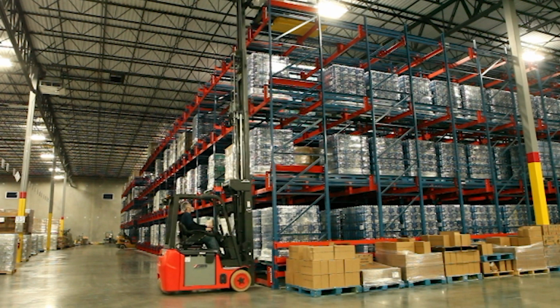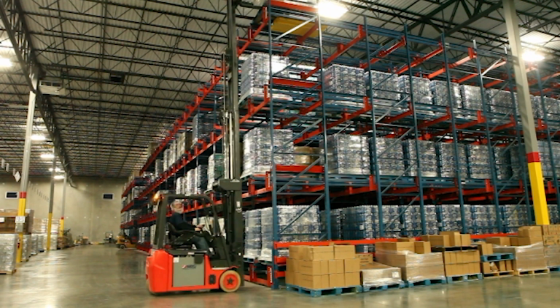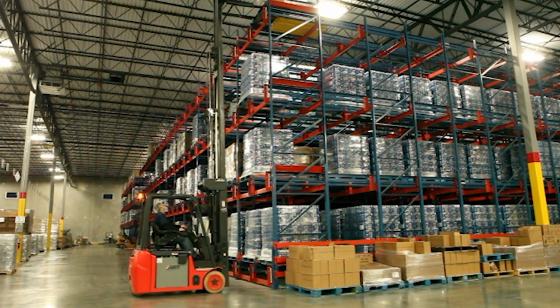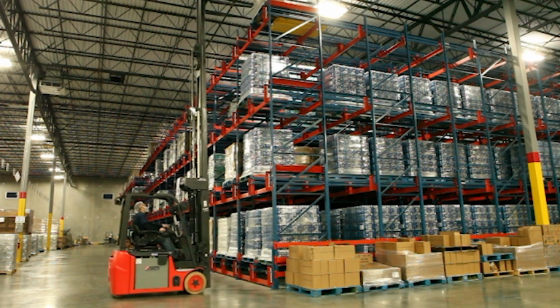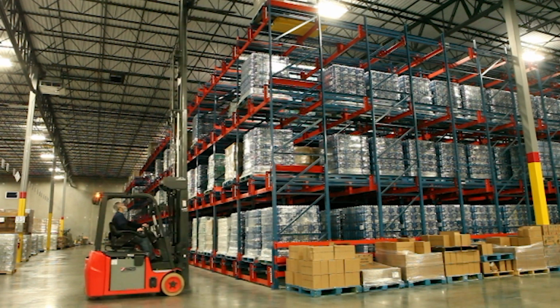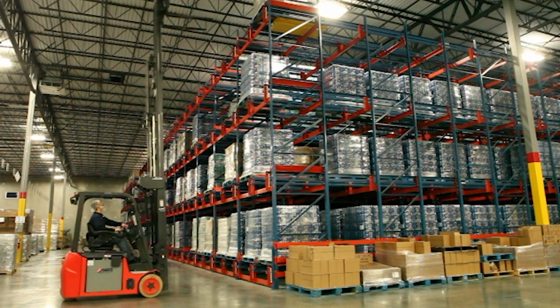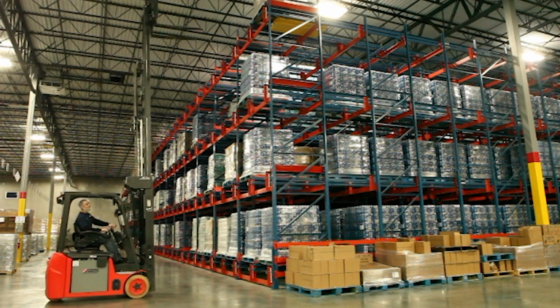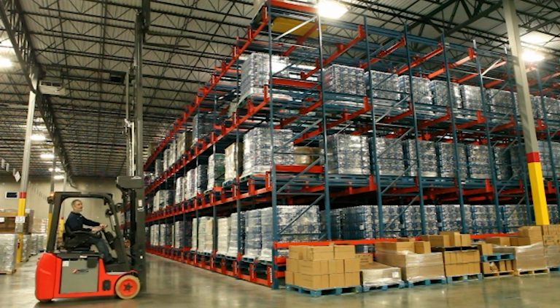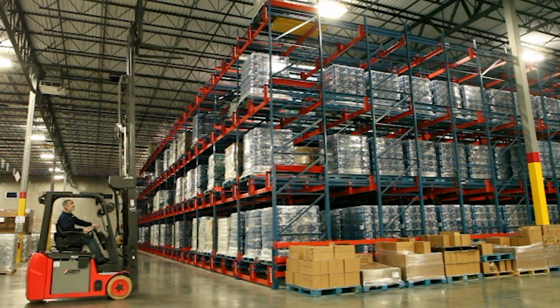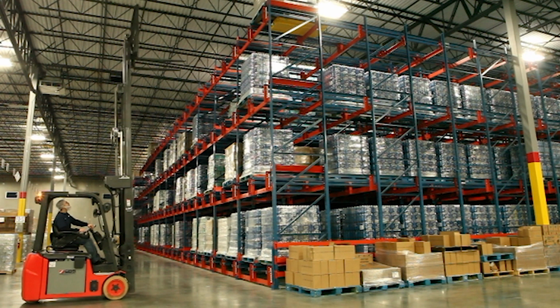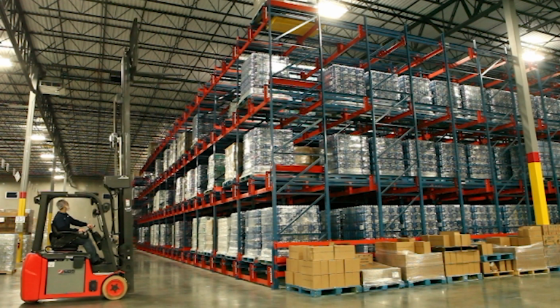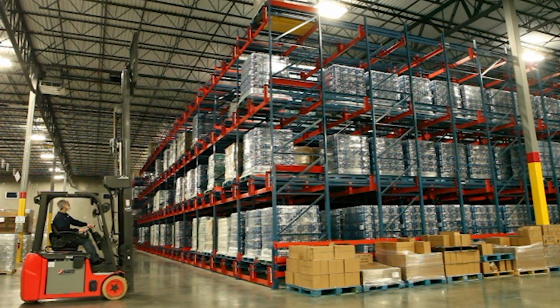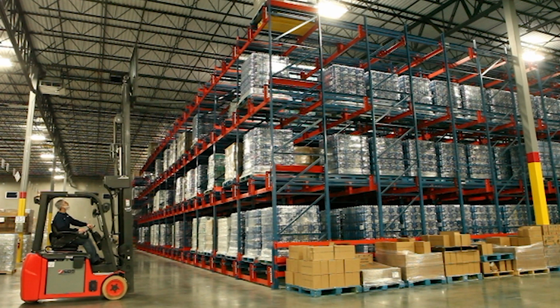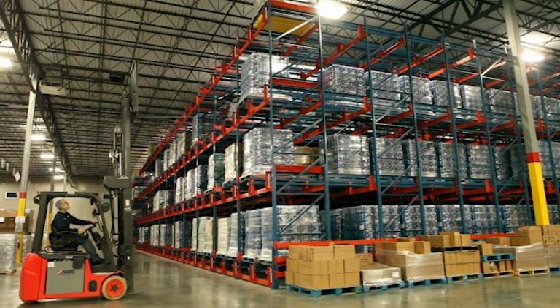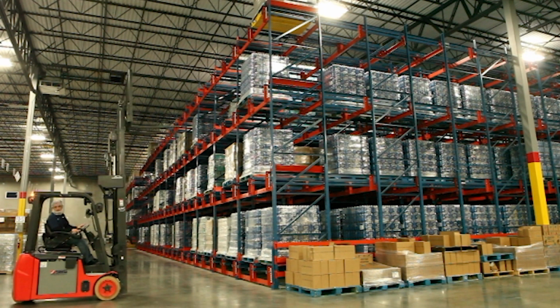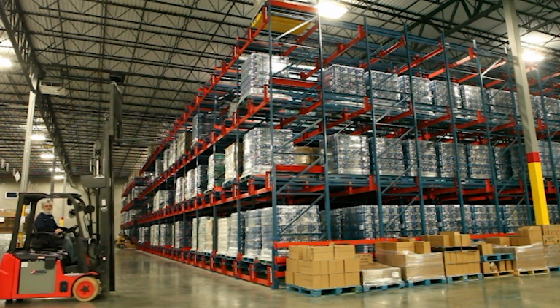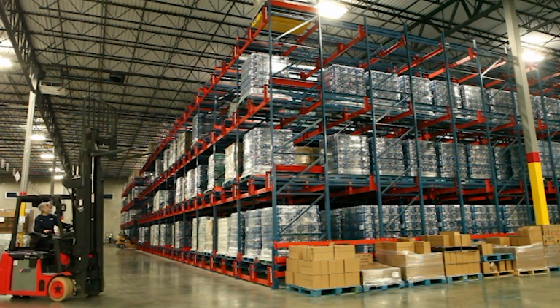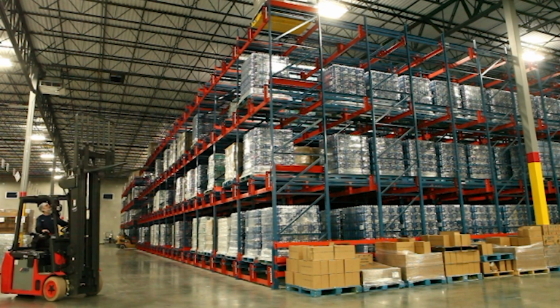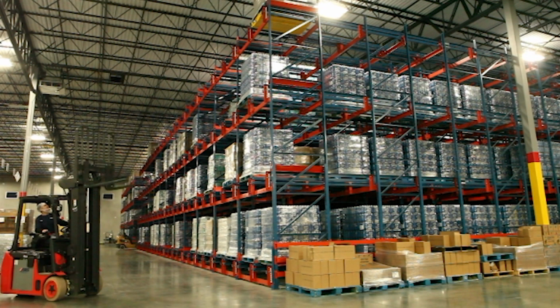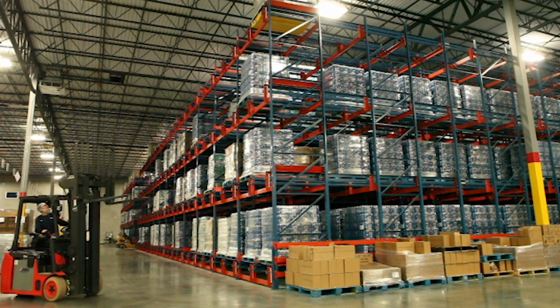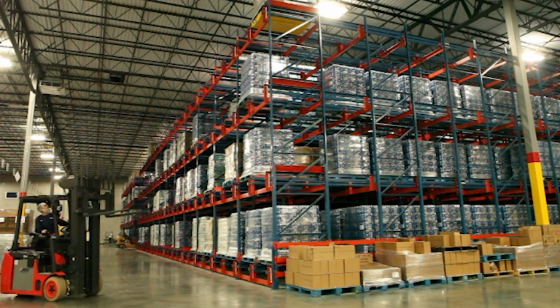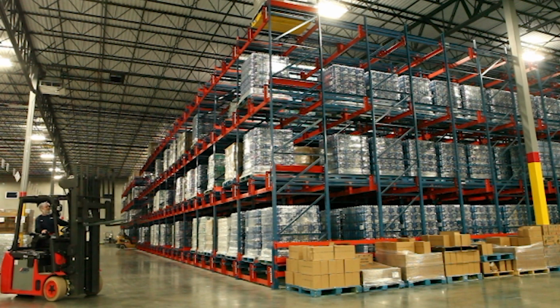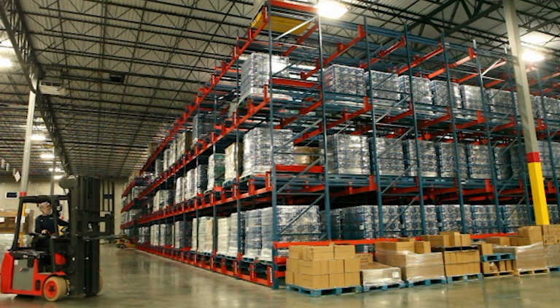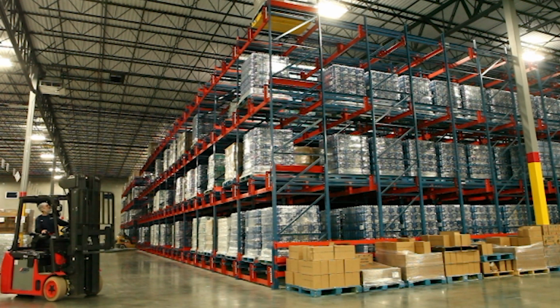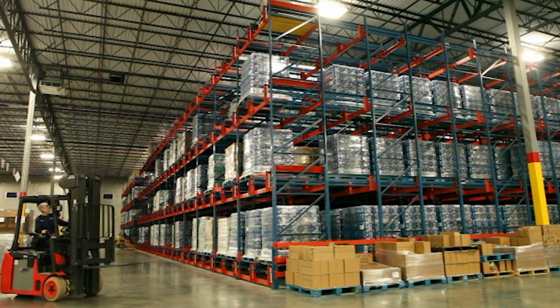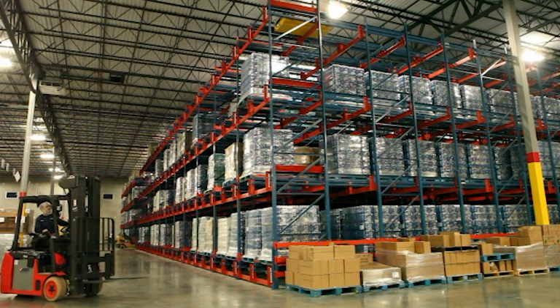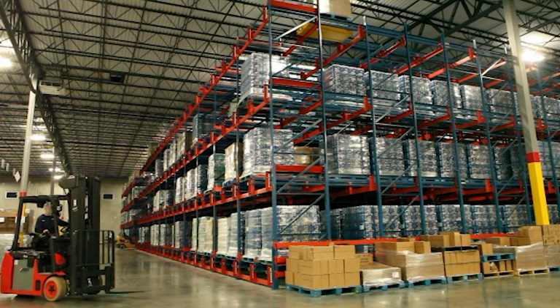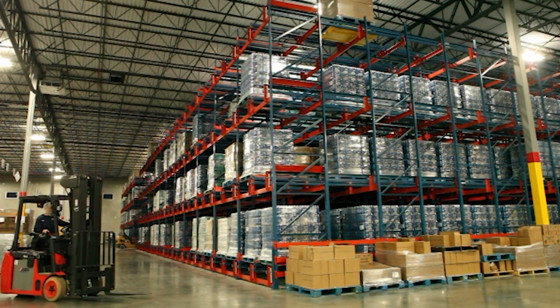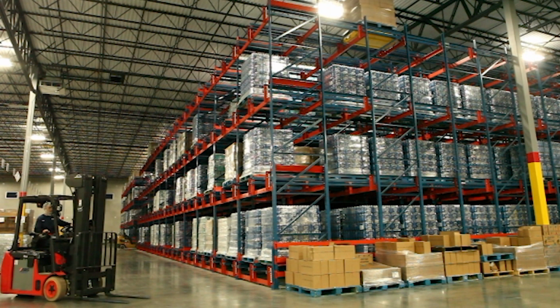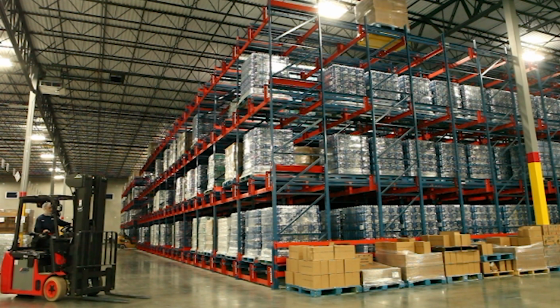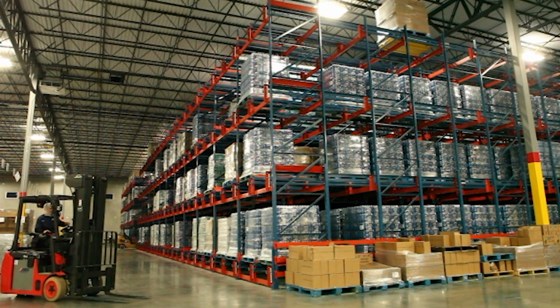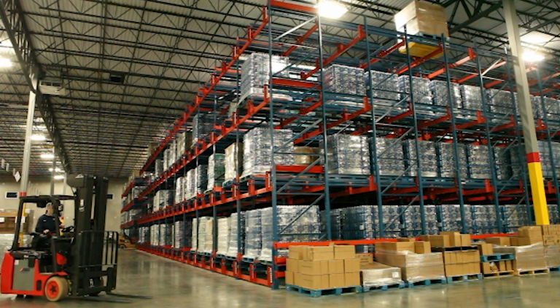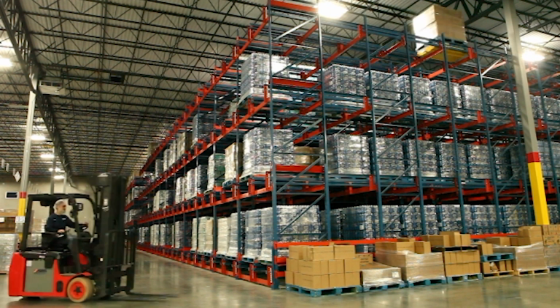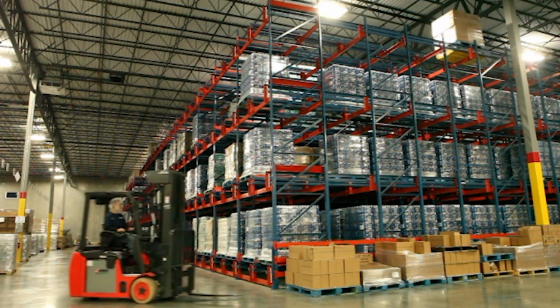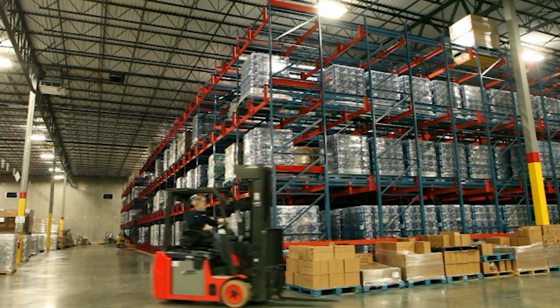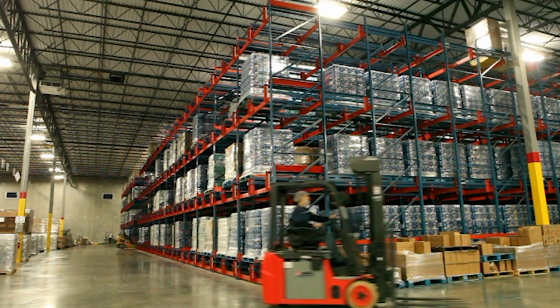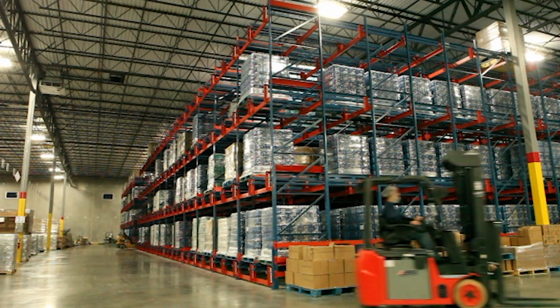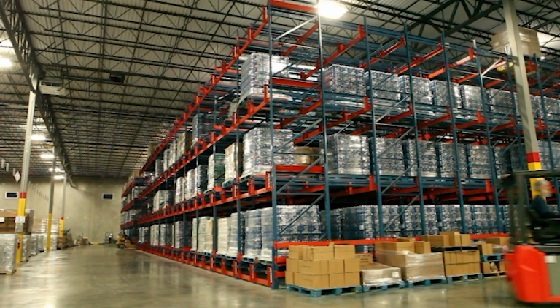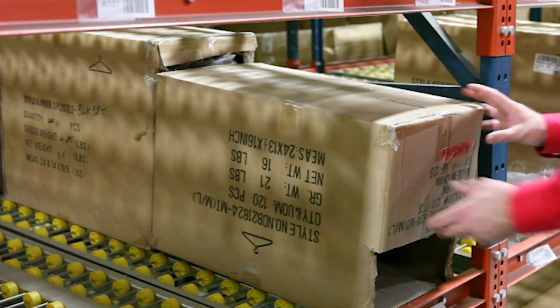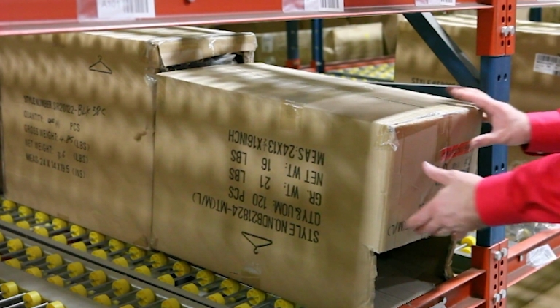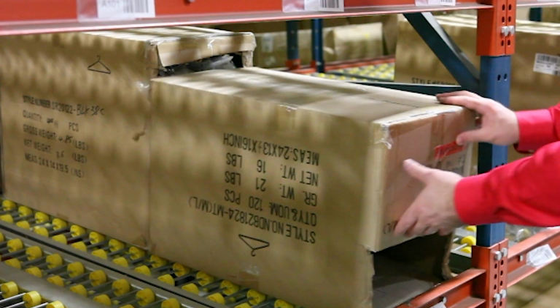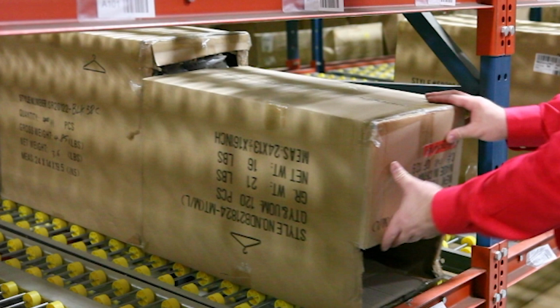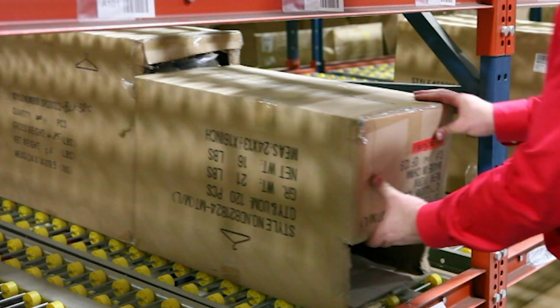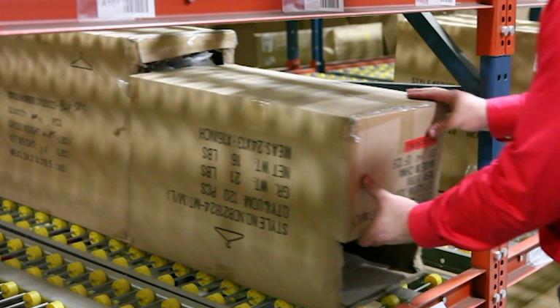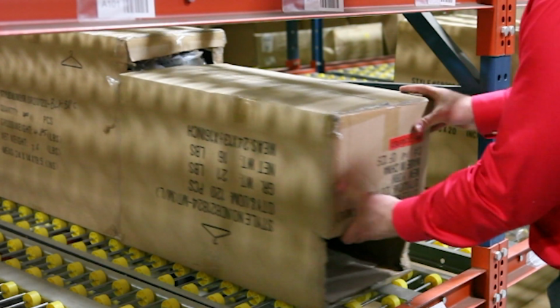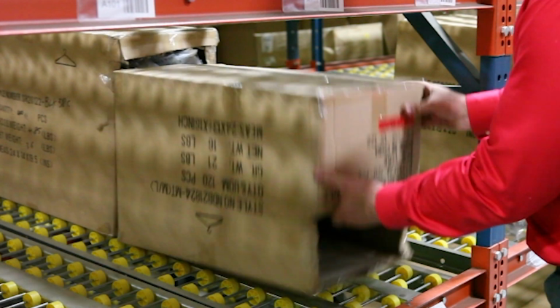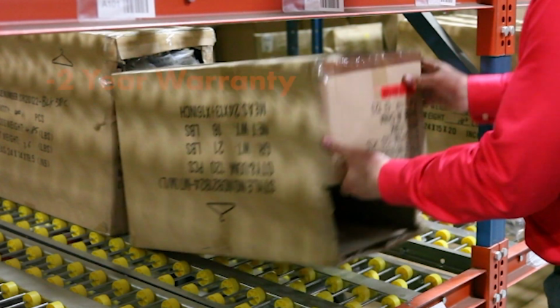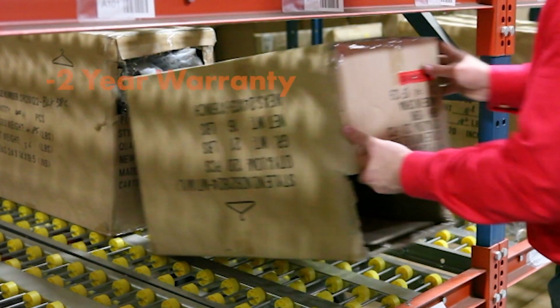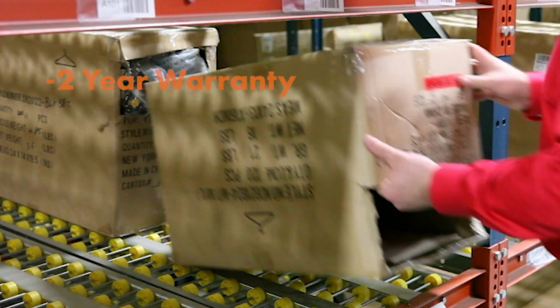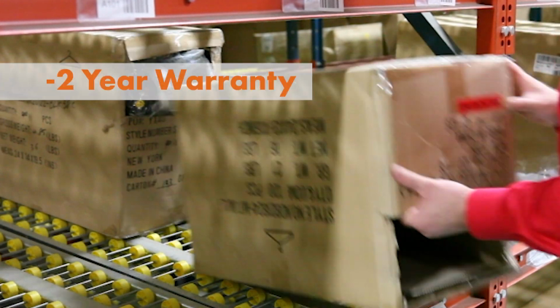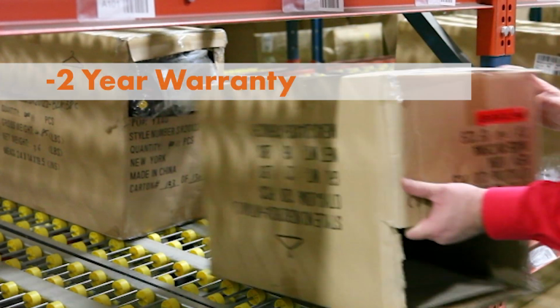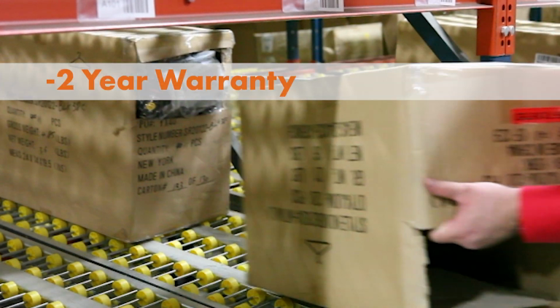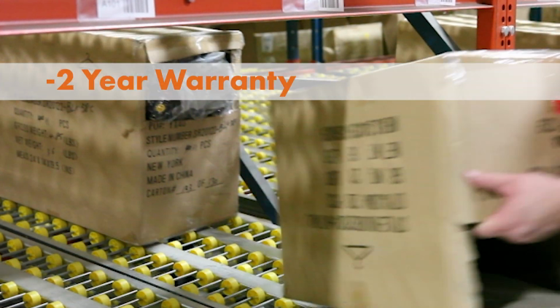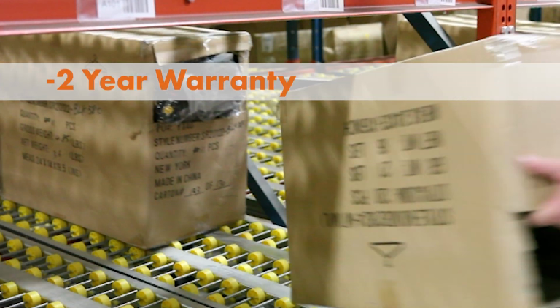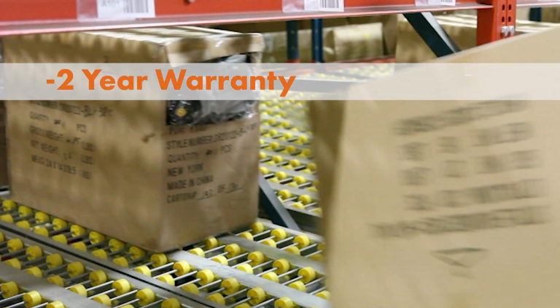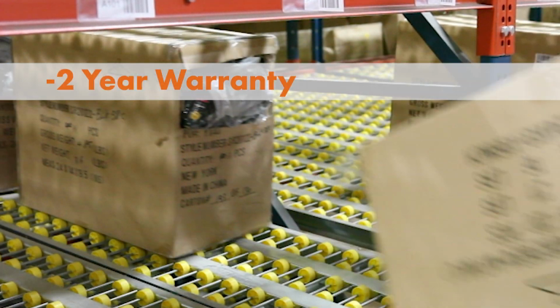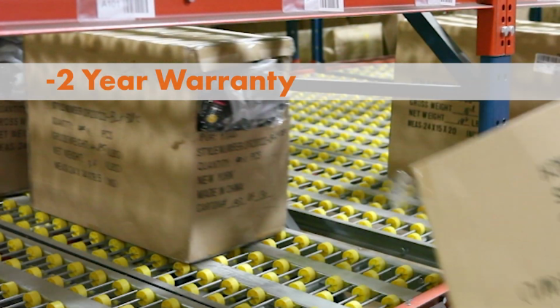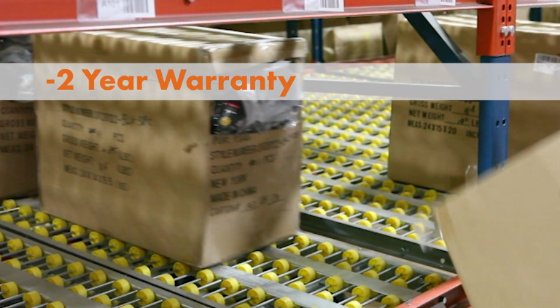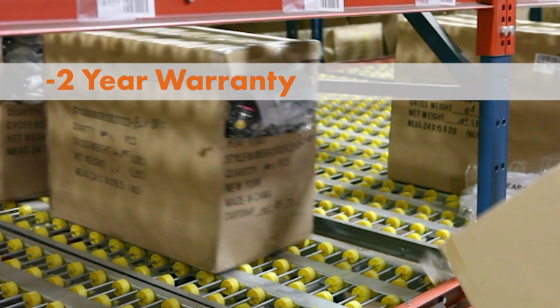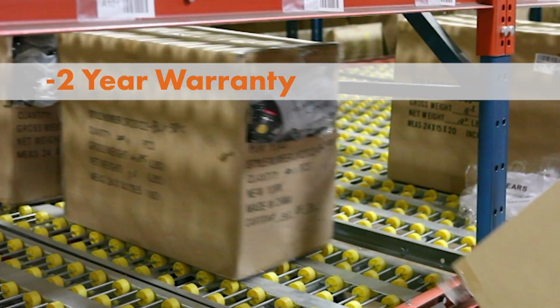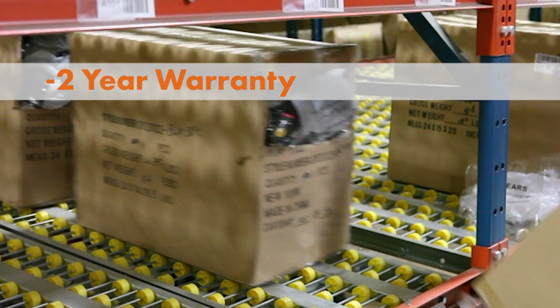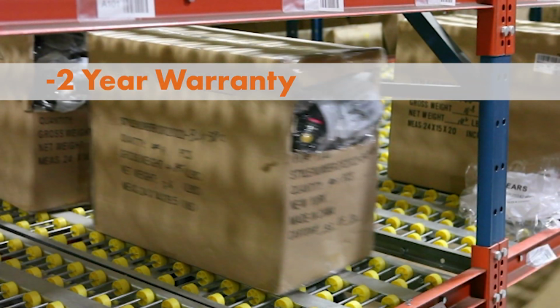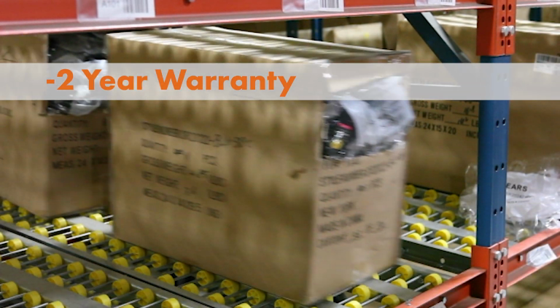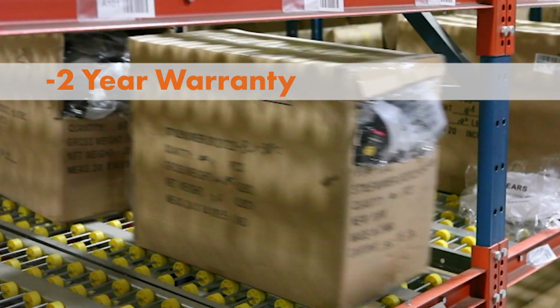In fact, we have such a high level of confidence in our product's durability, we offer a two-year warranty against fork truck damage.